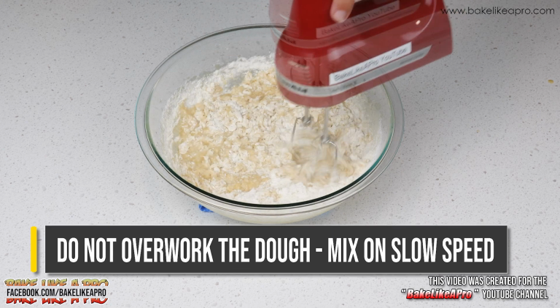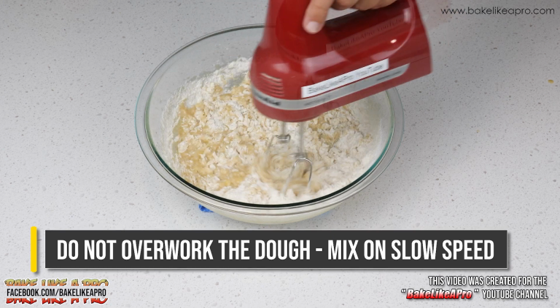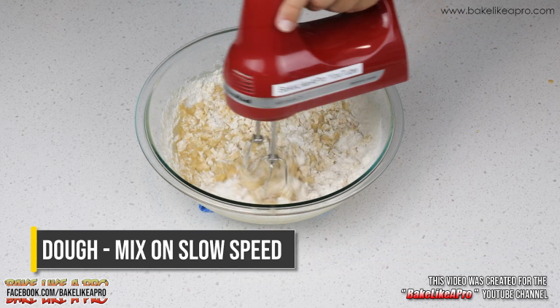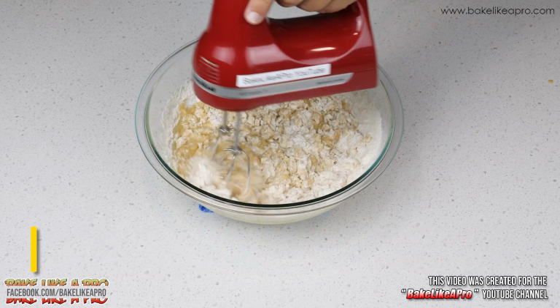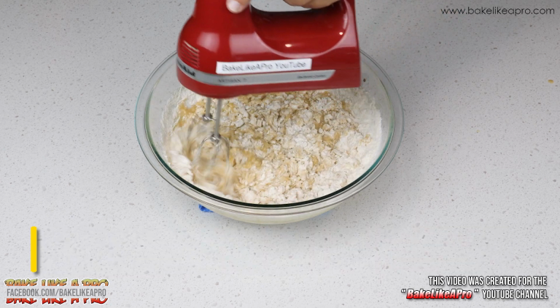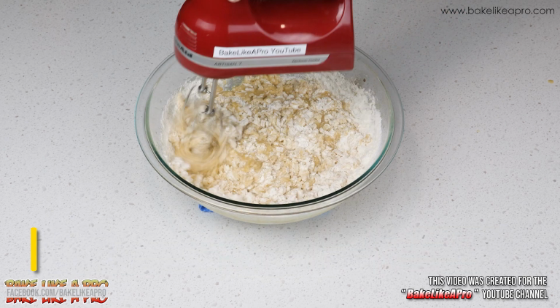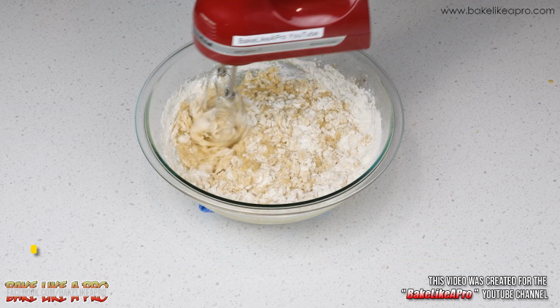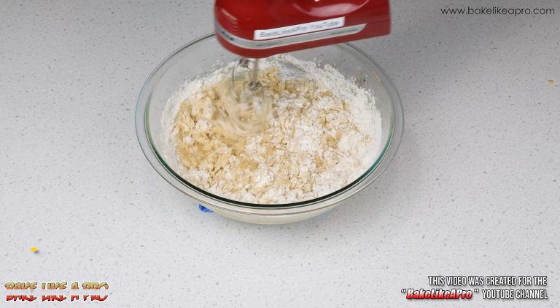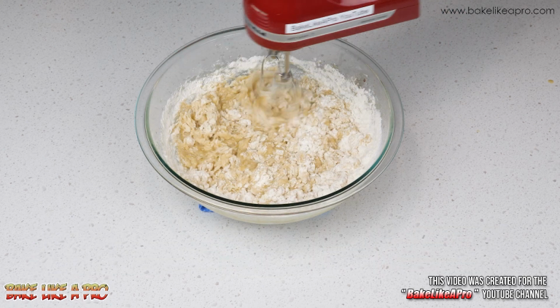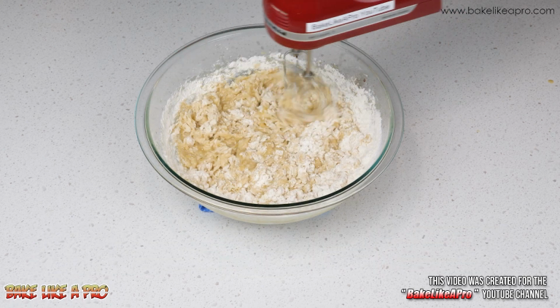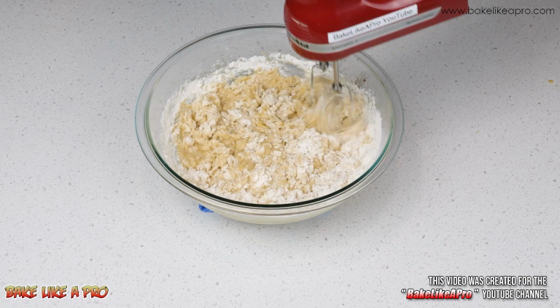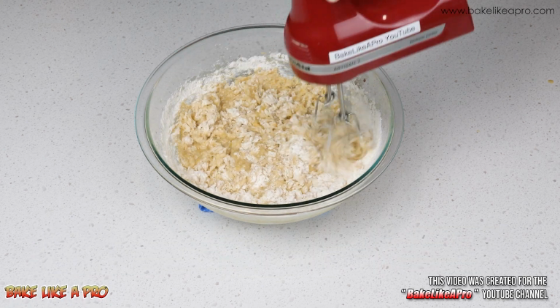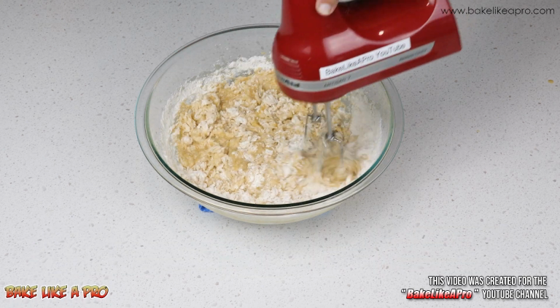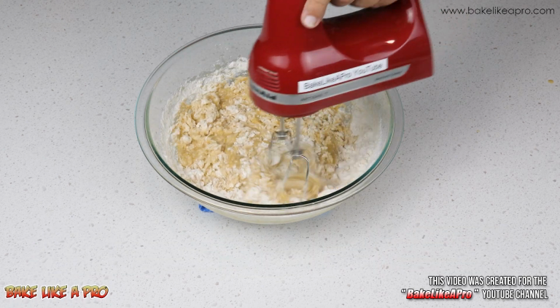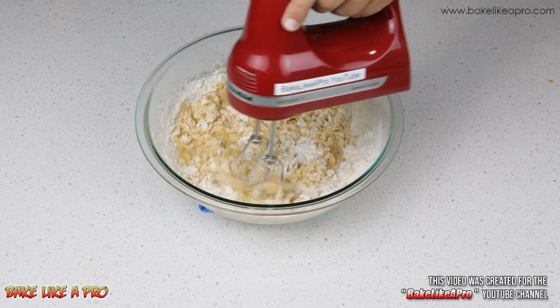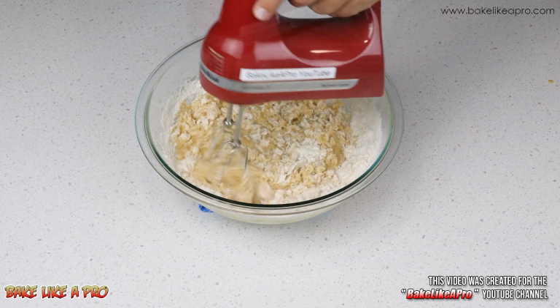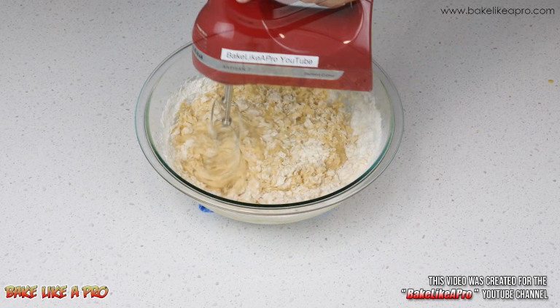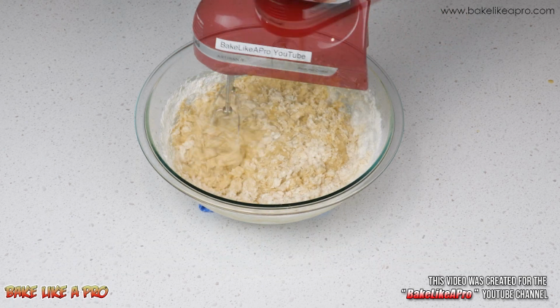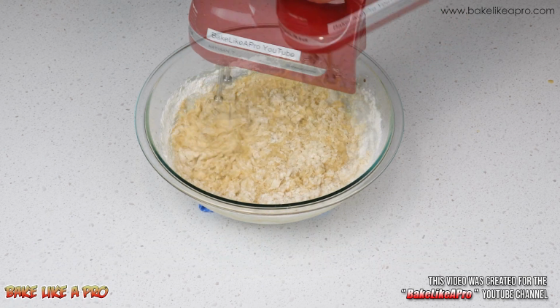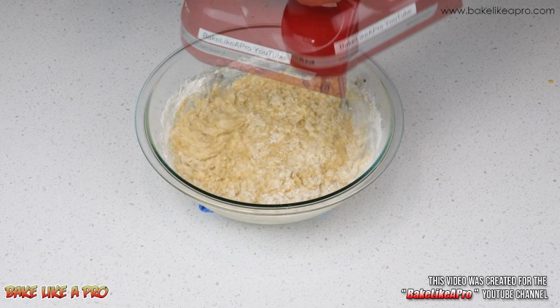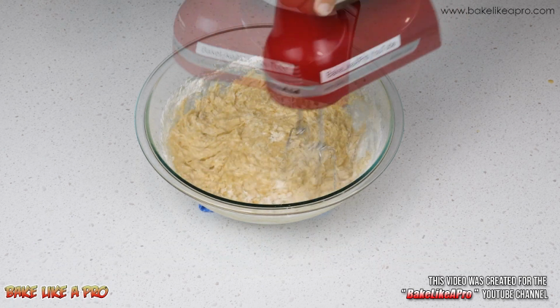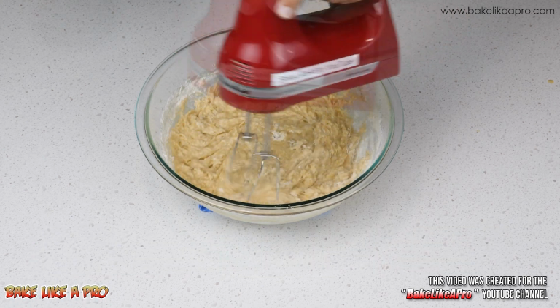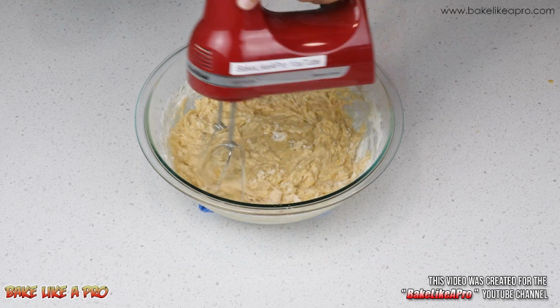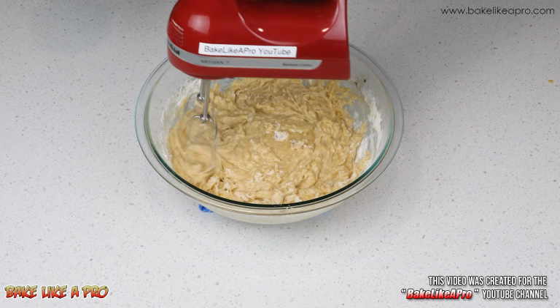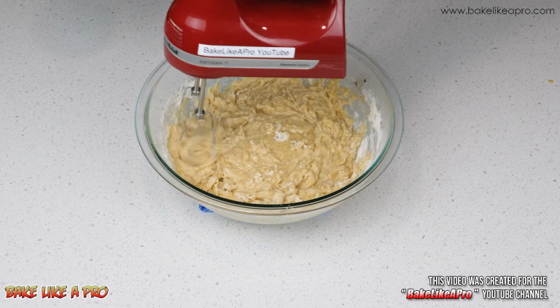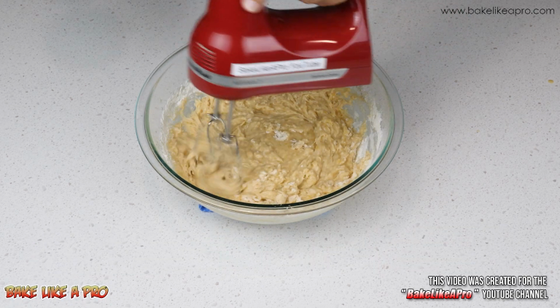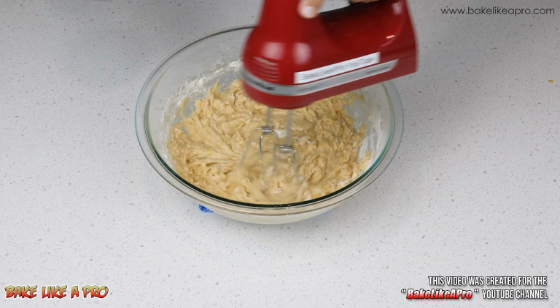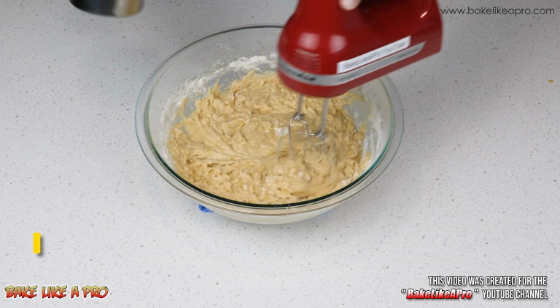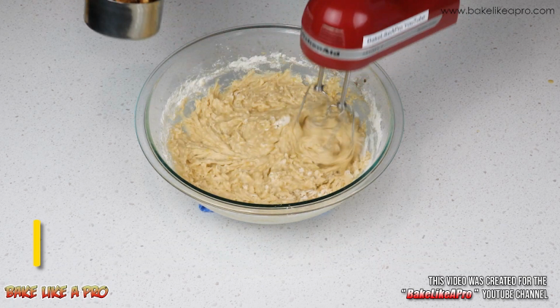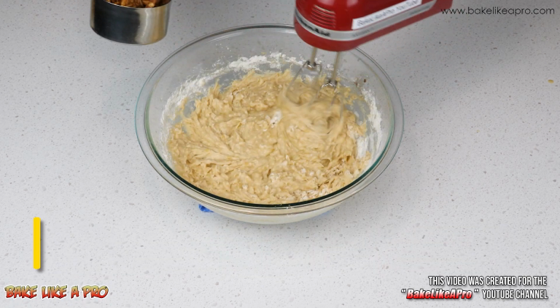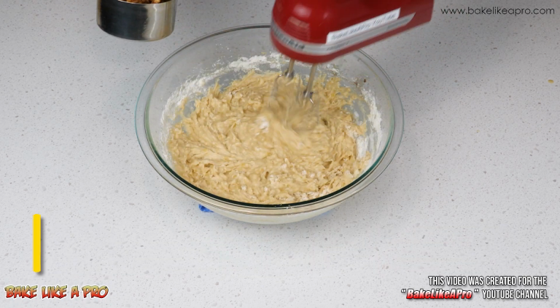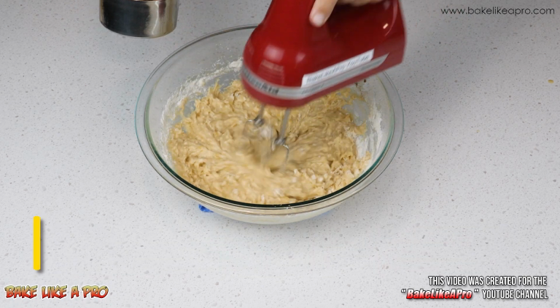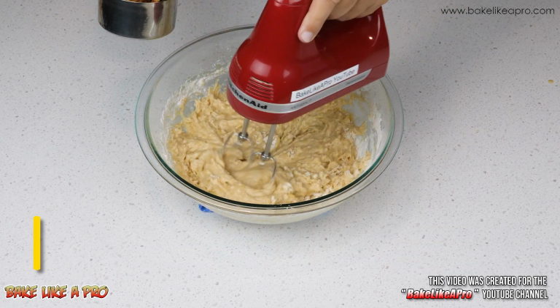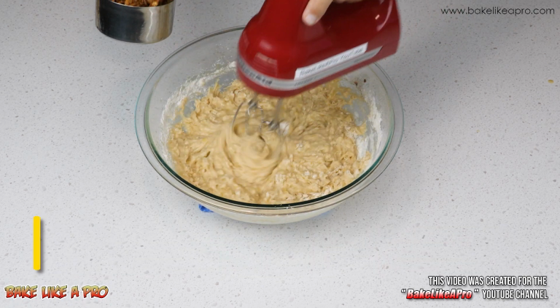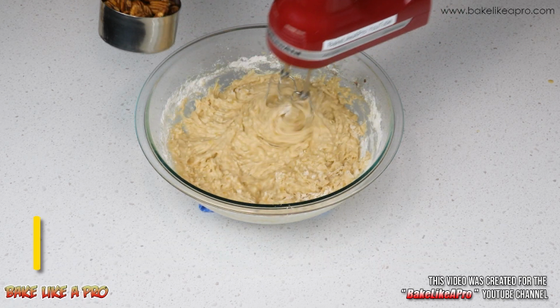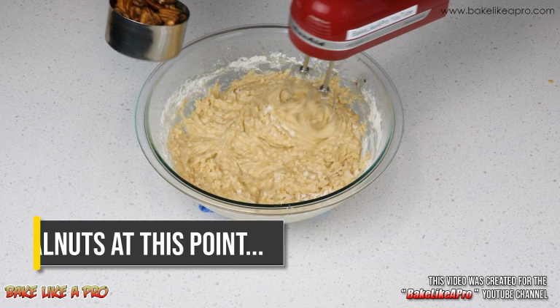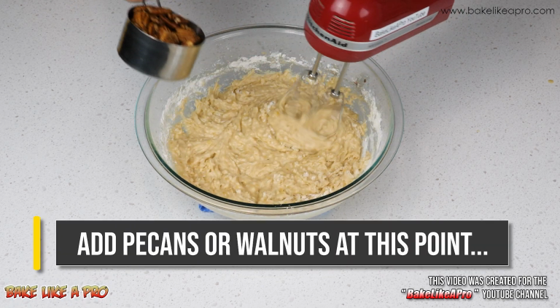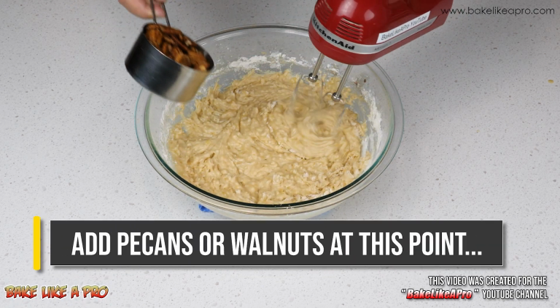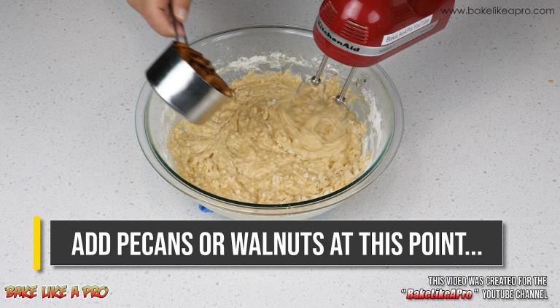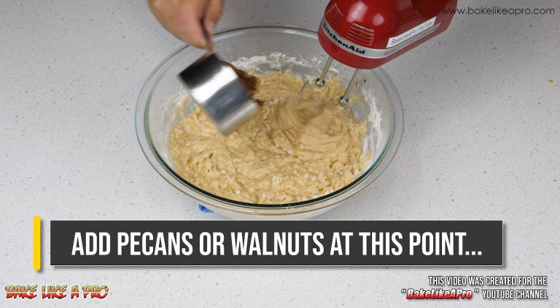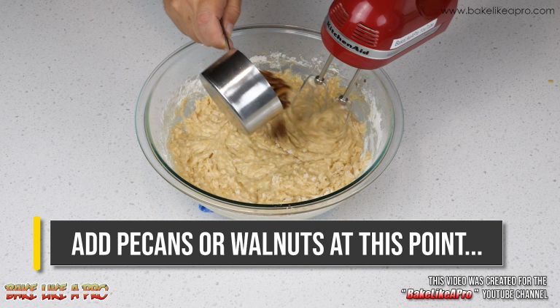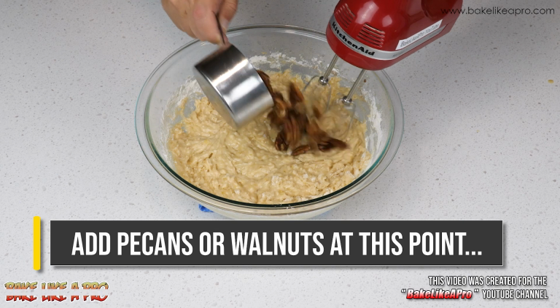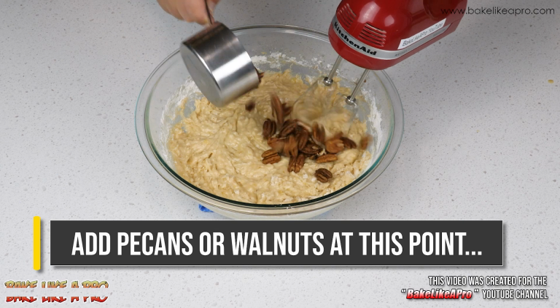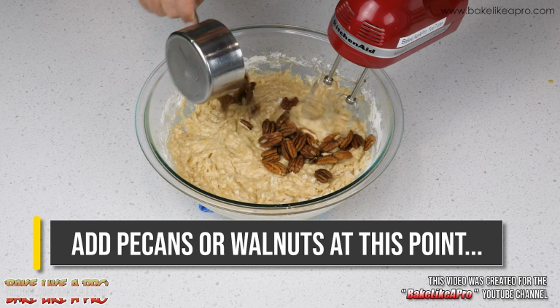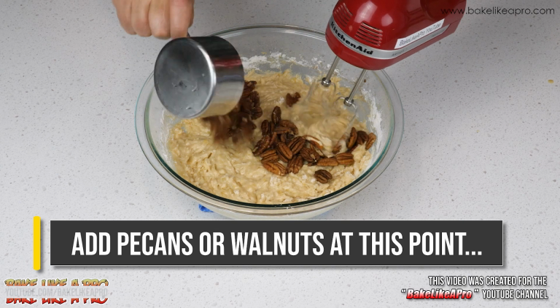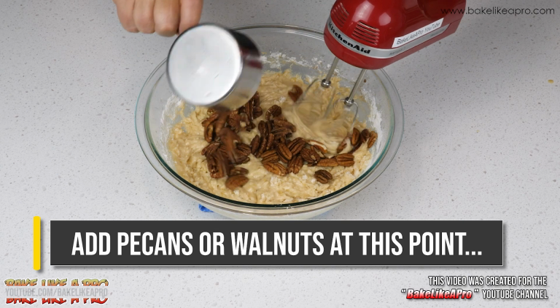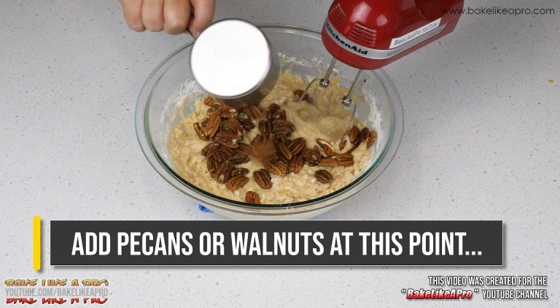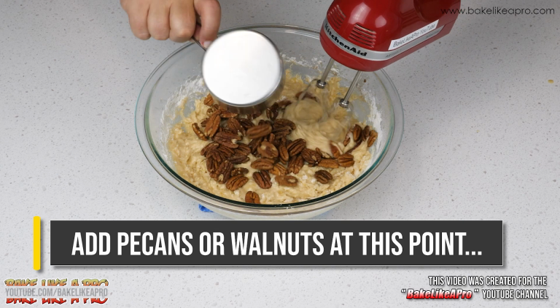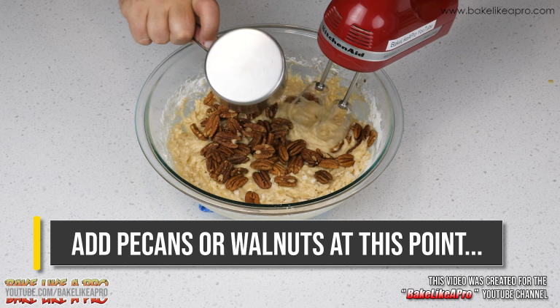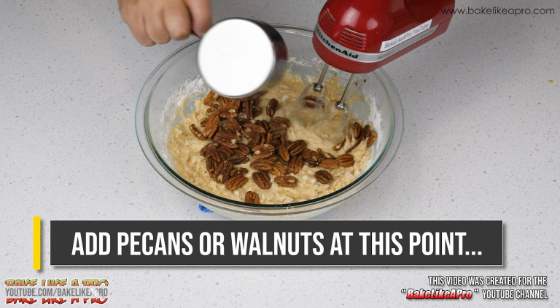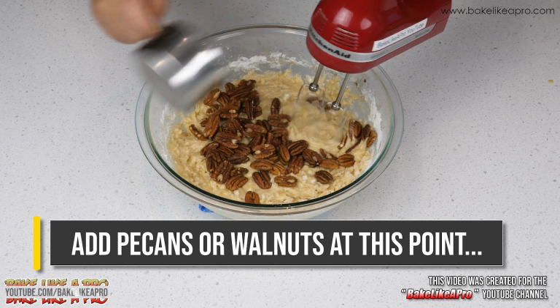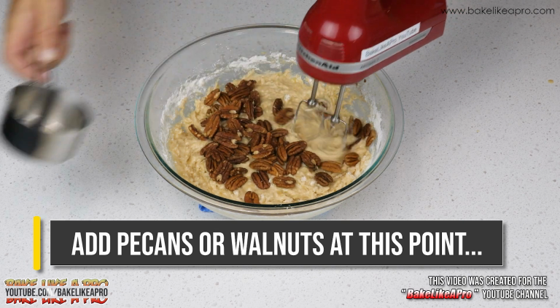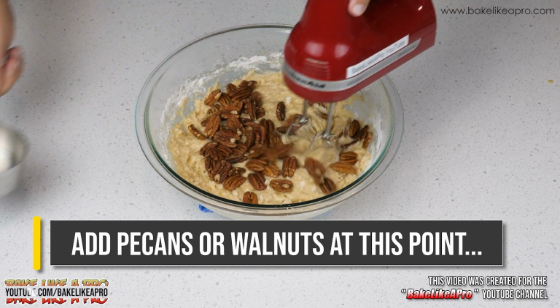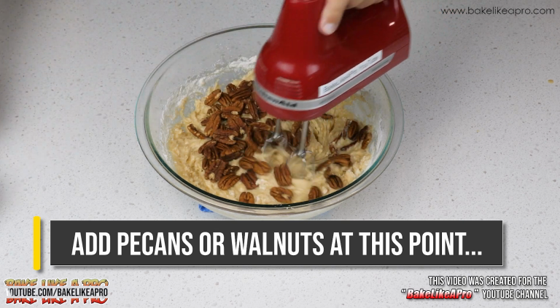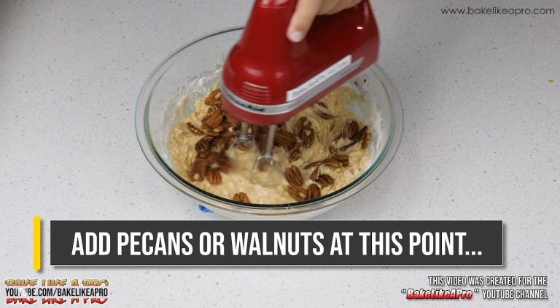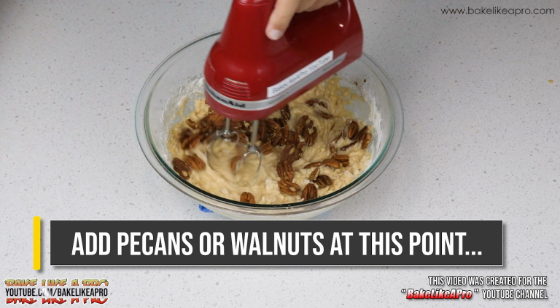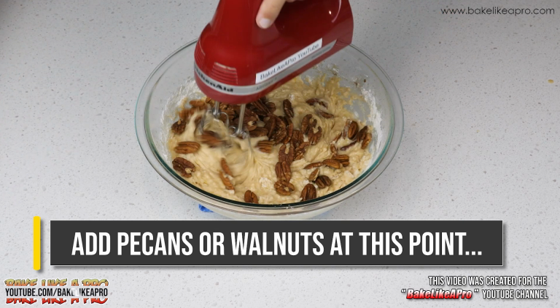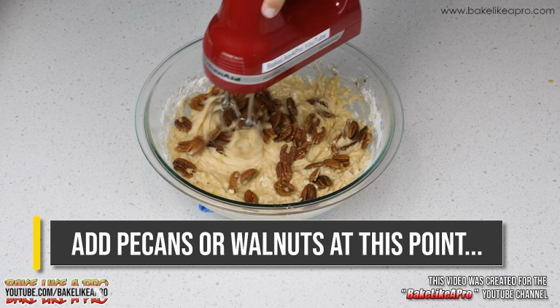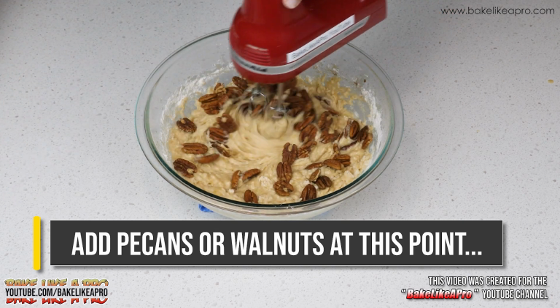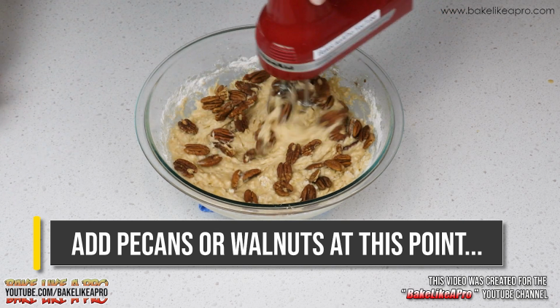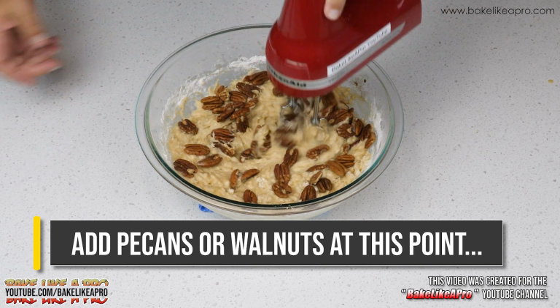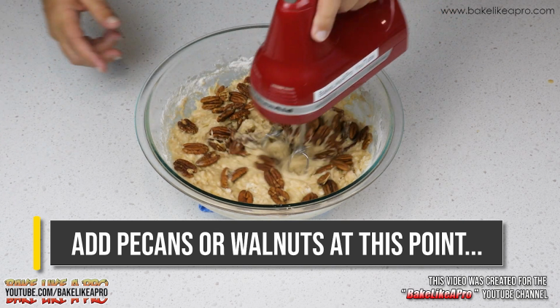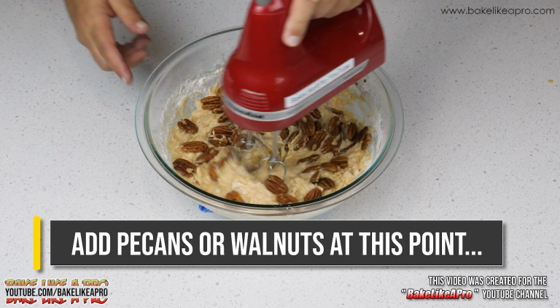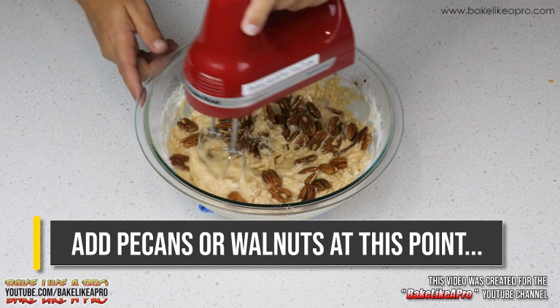You do not want to over-mix your batter at this point. Then we'll add in our pecans or walnuts.